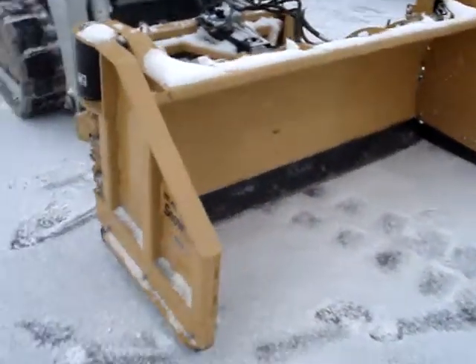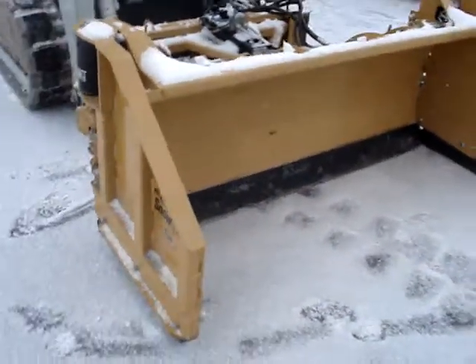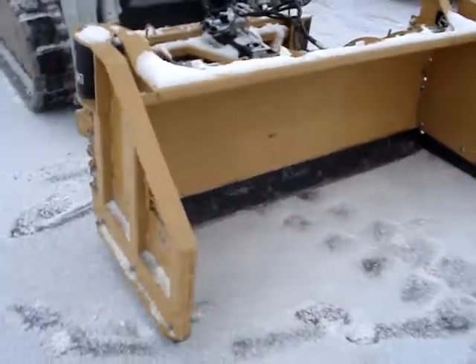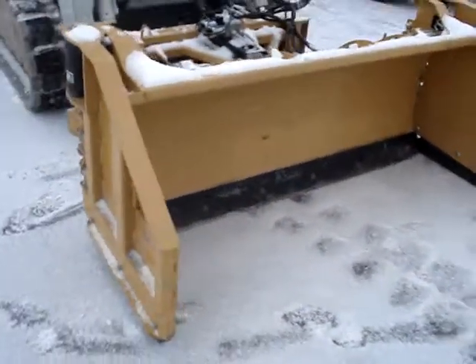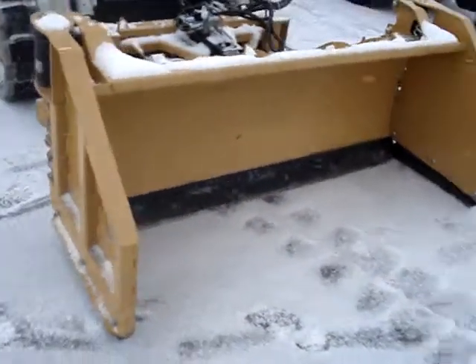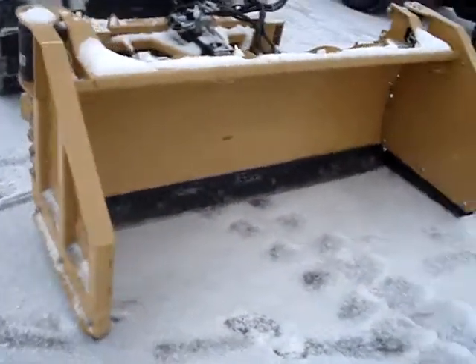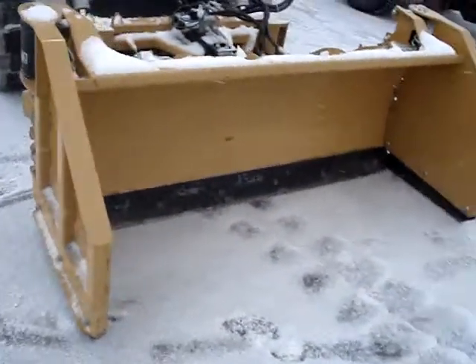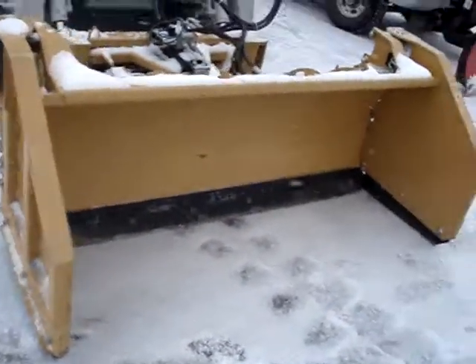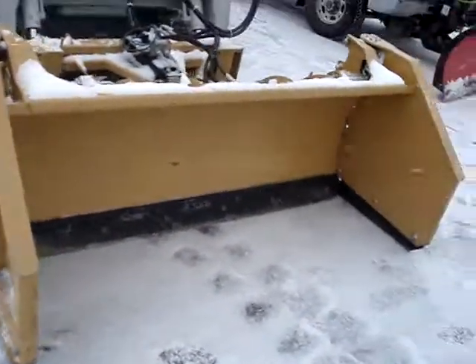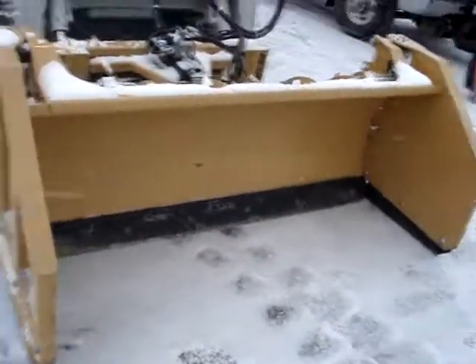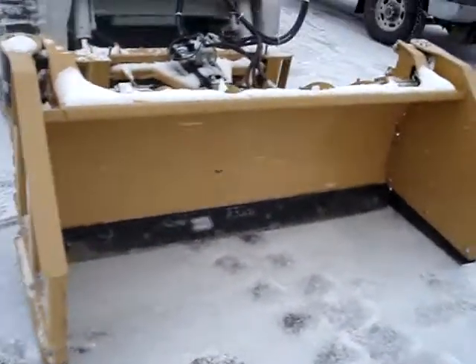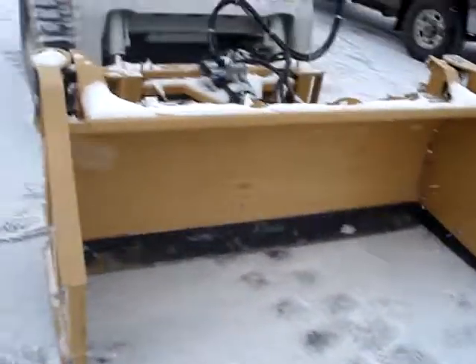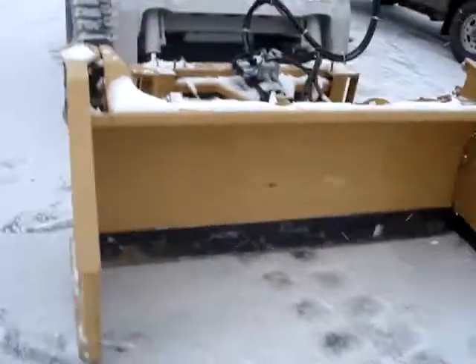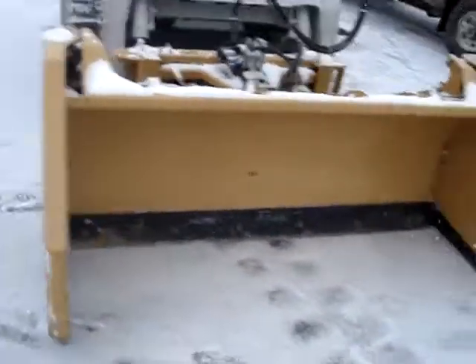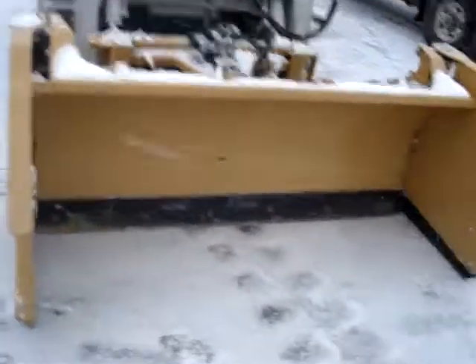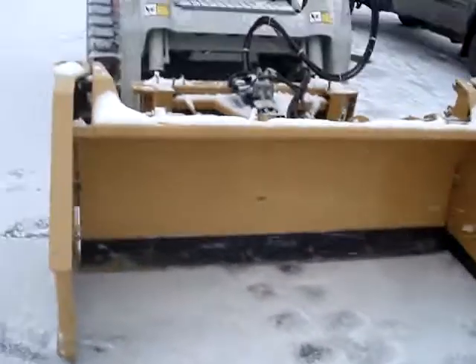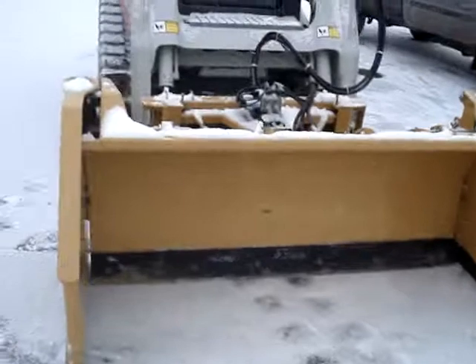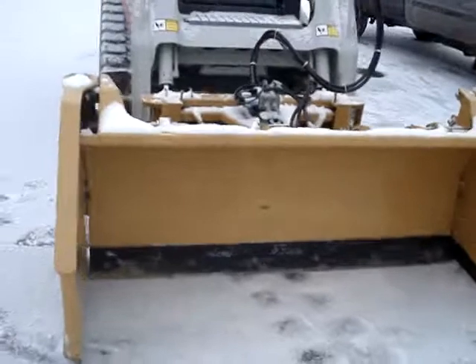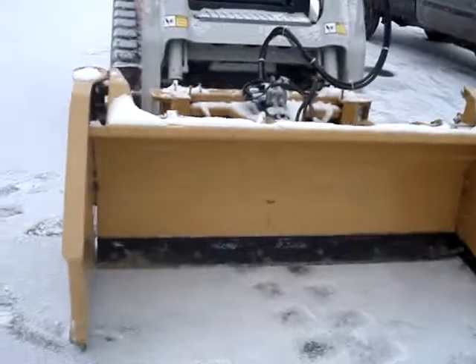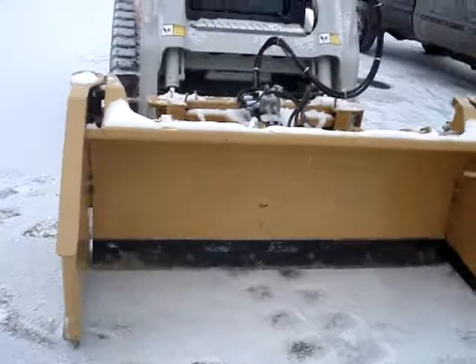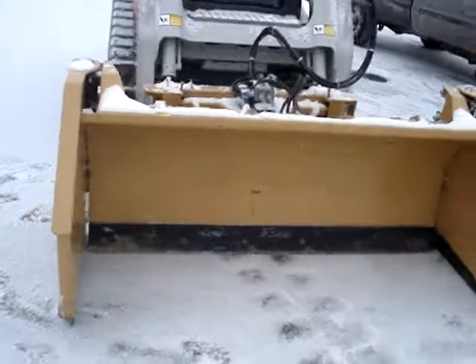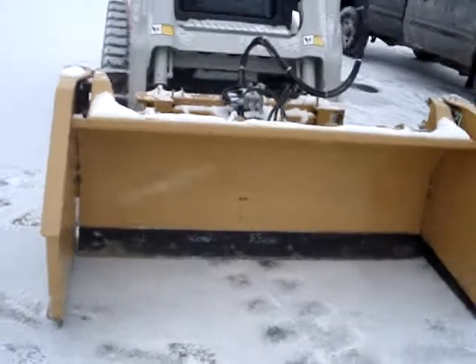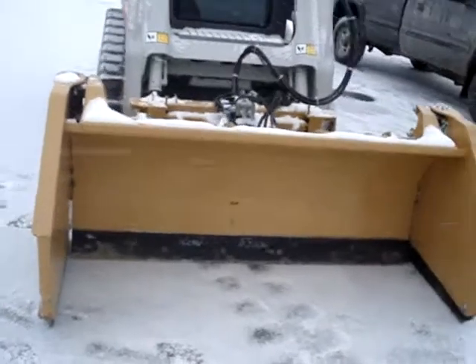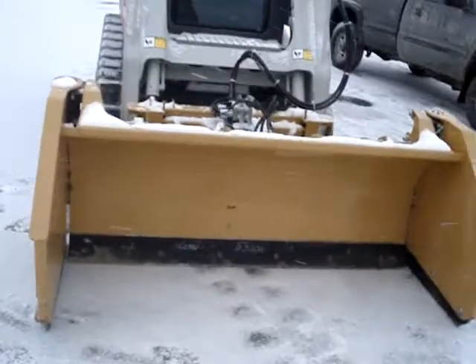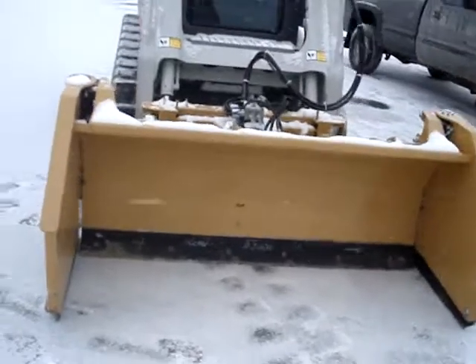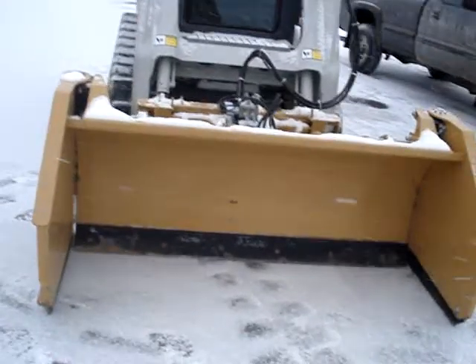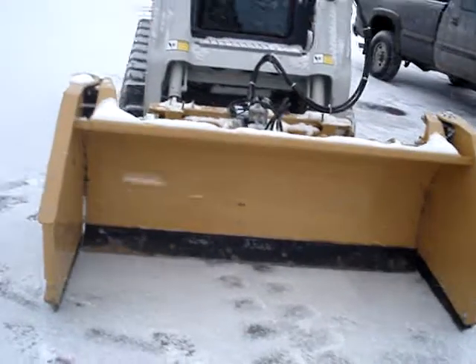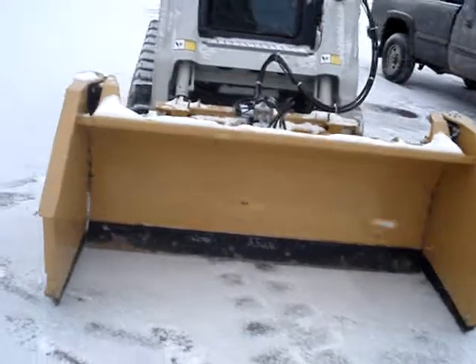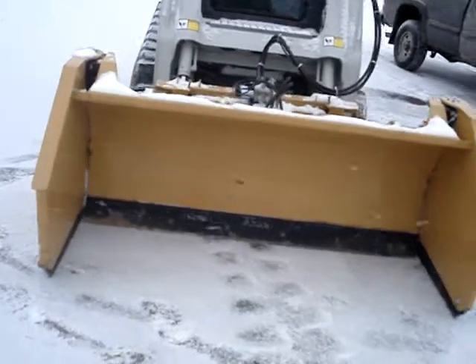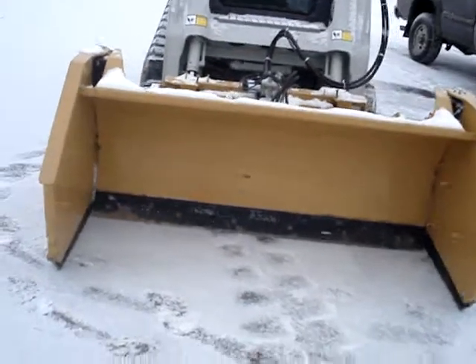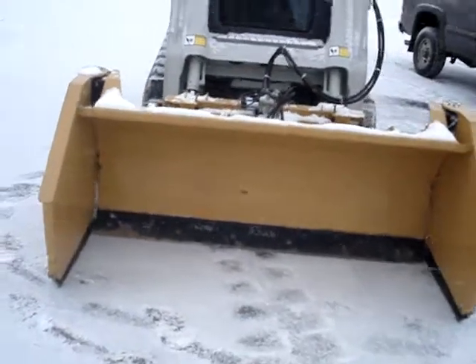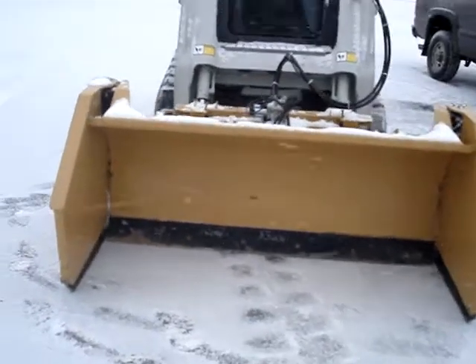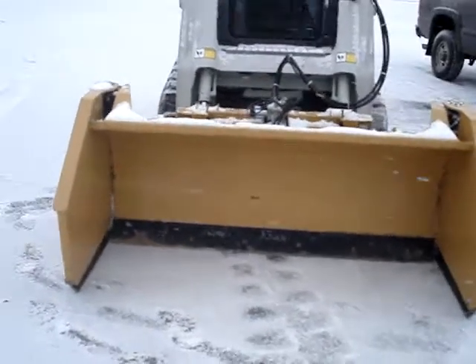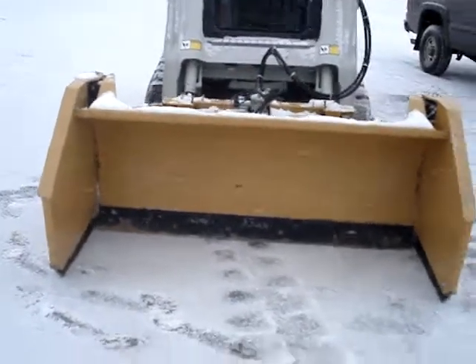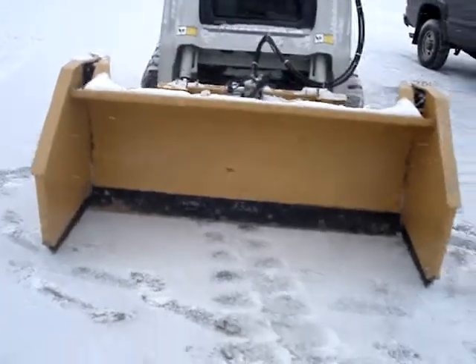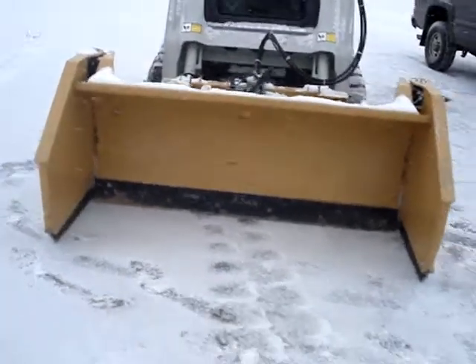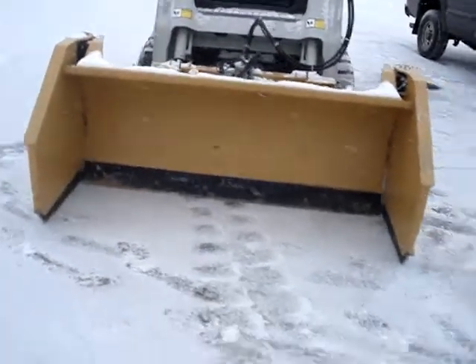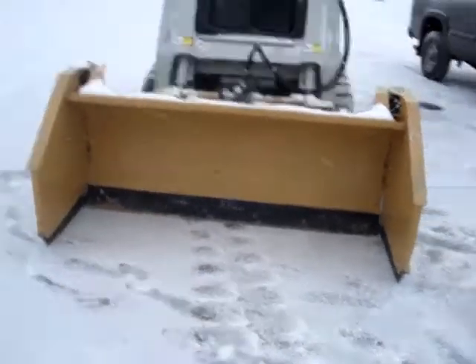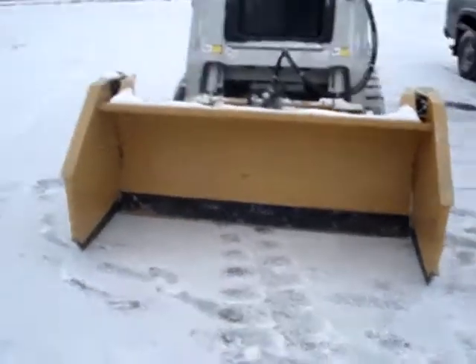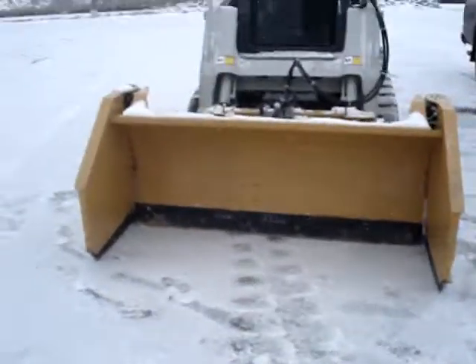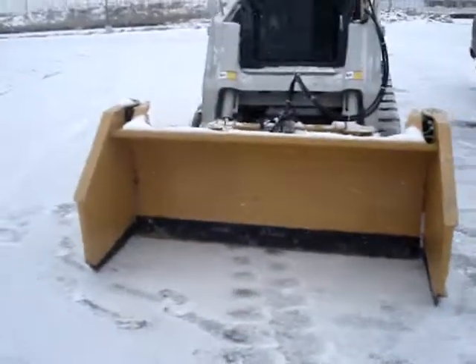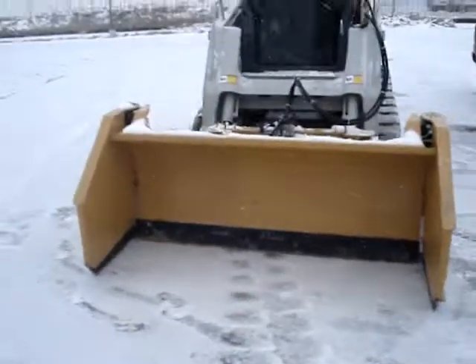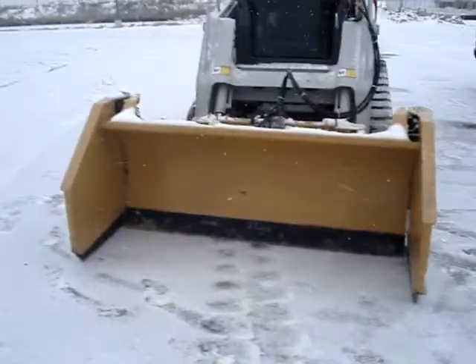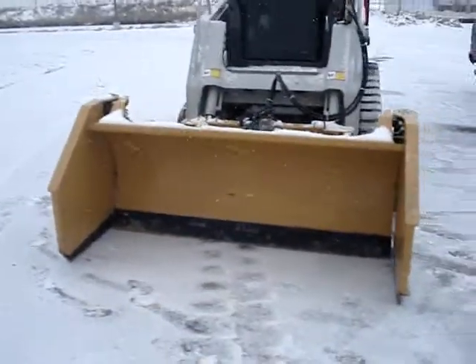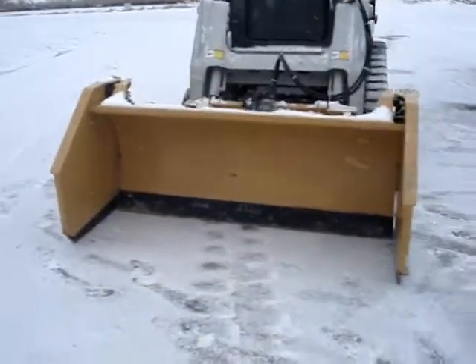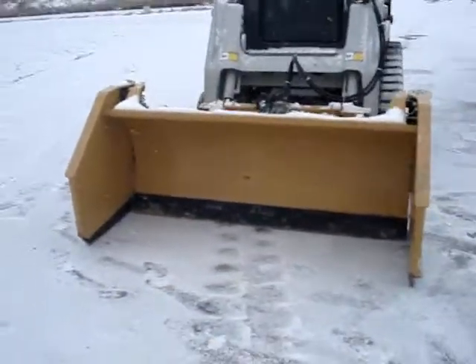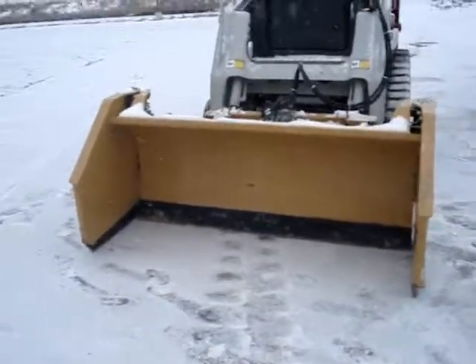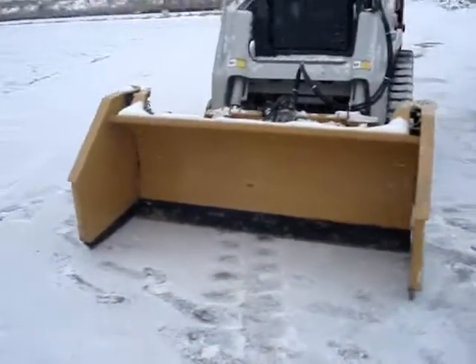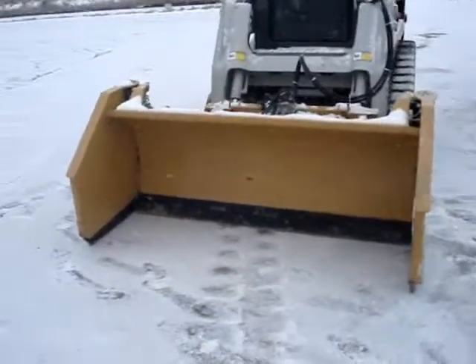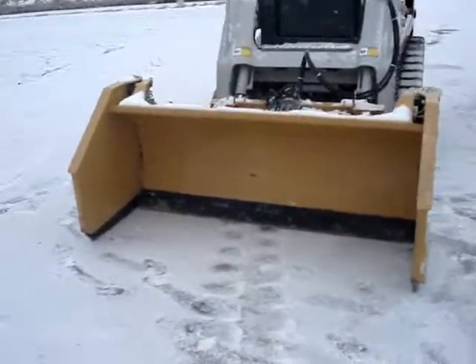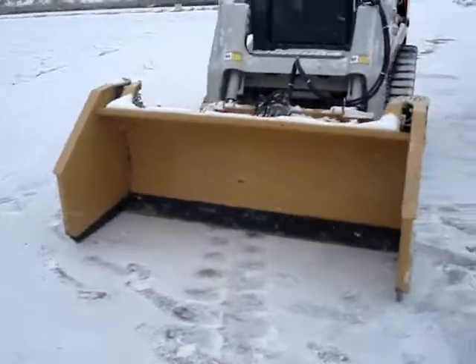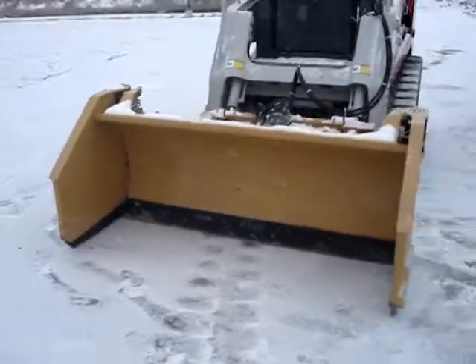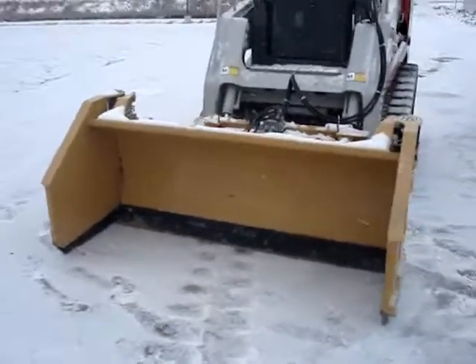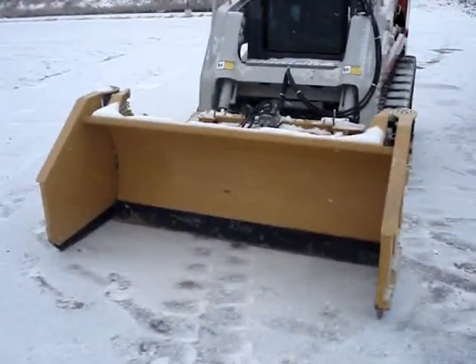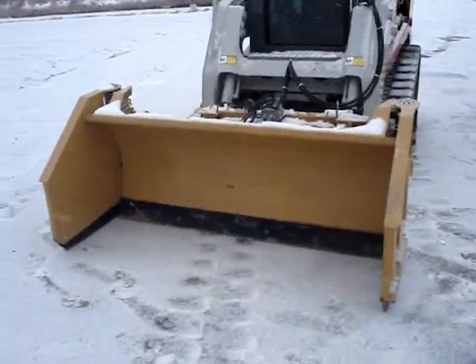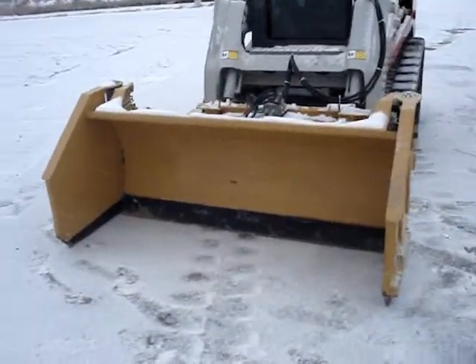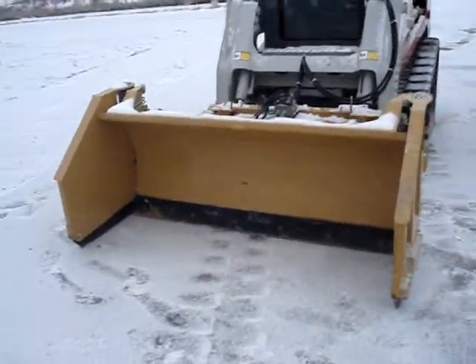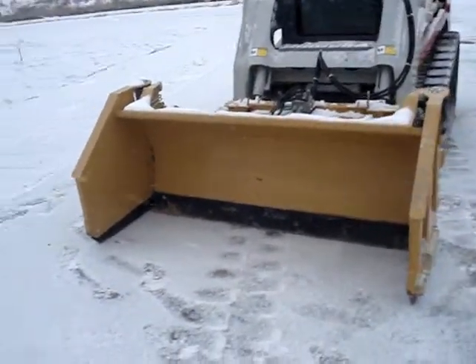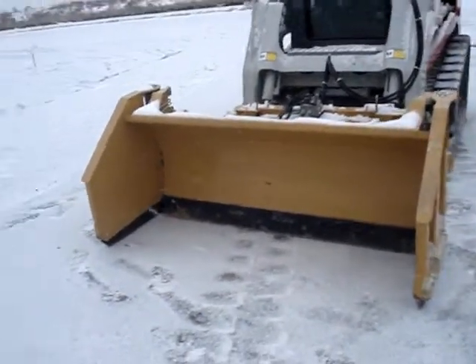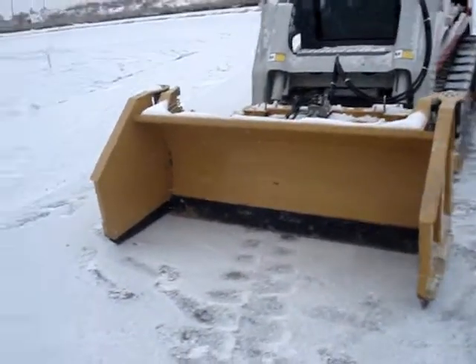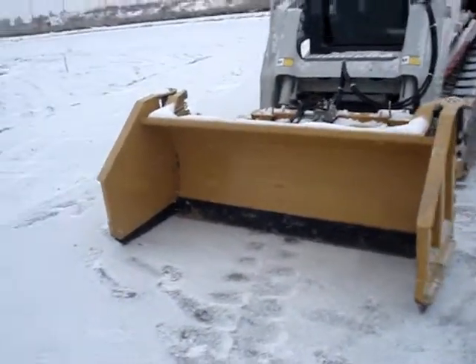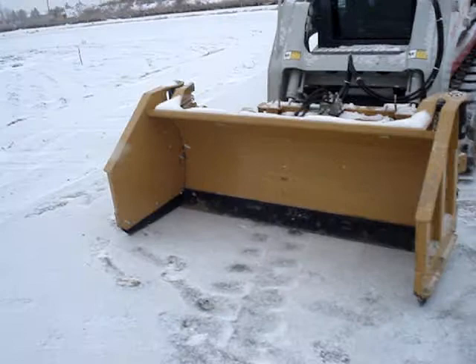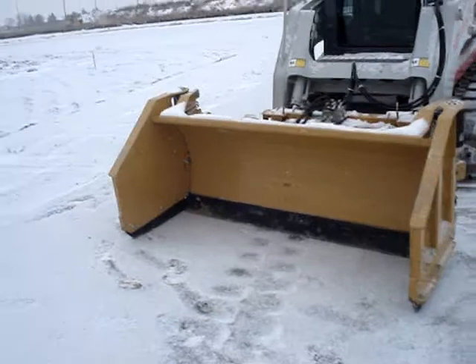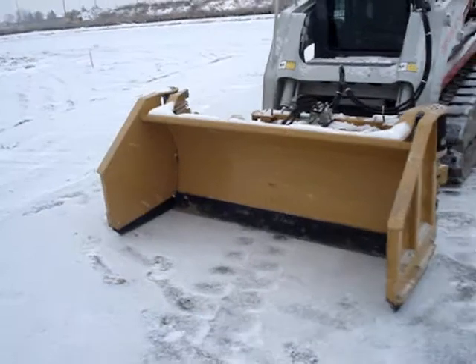That's what it looks like when it's closed. It's a six-foot box pusher when you got the wings closed. Pretty handy for pushing snow.